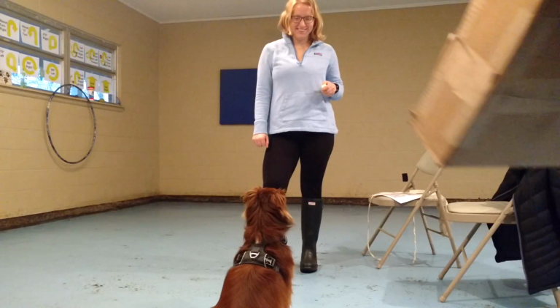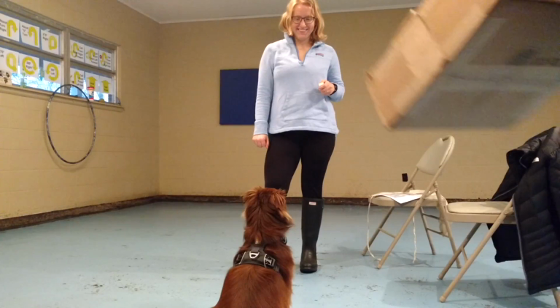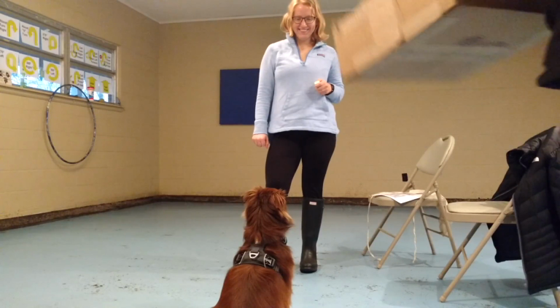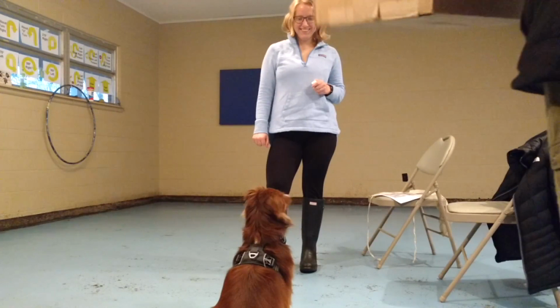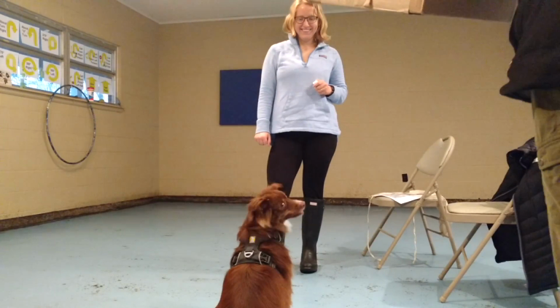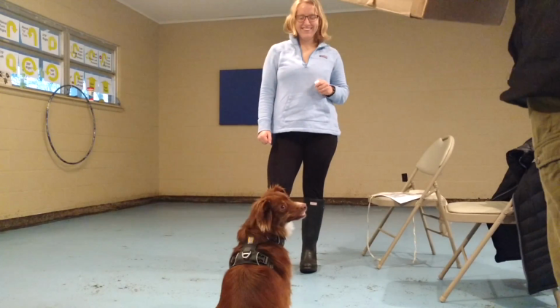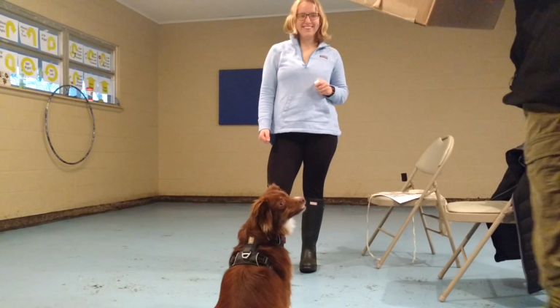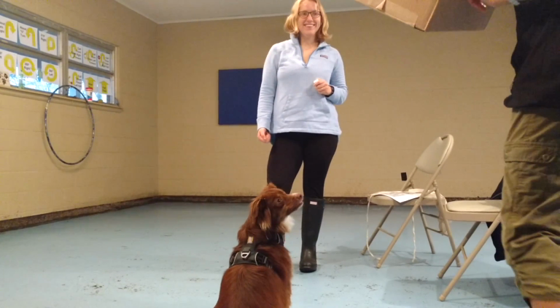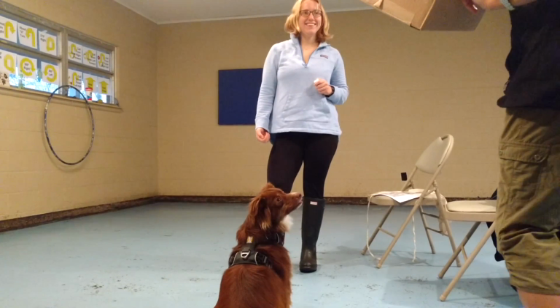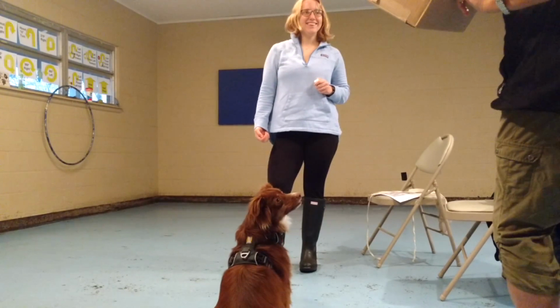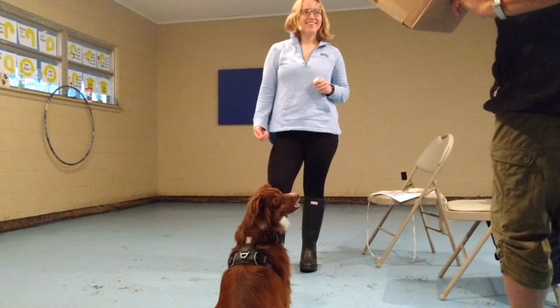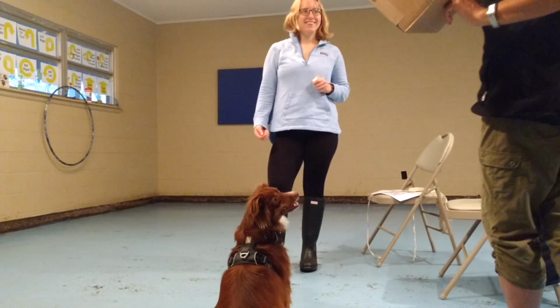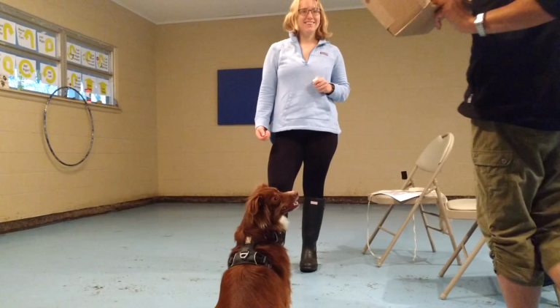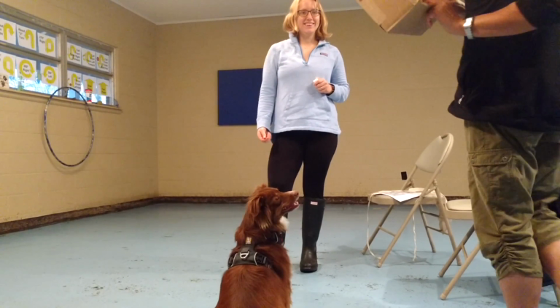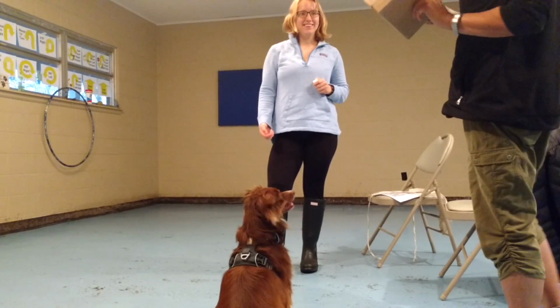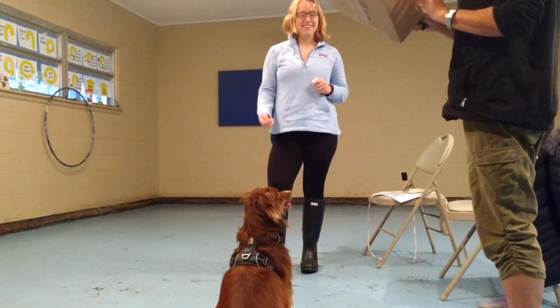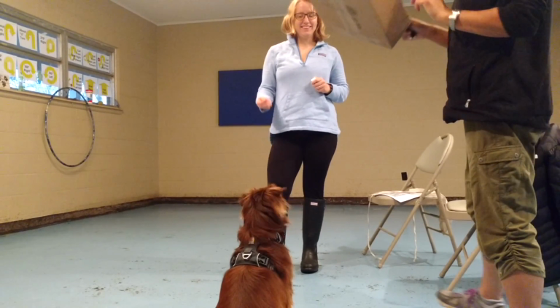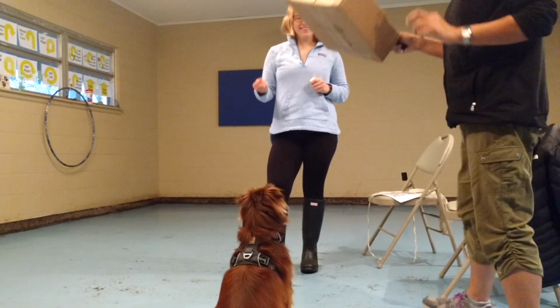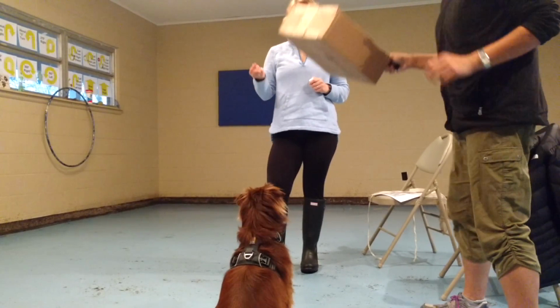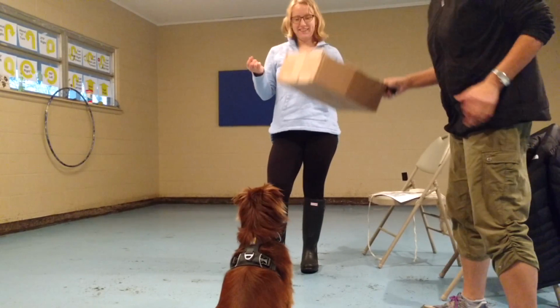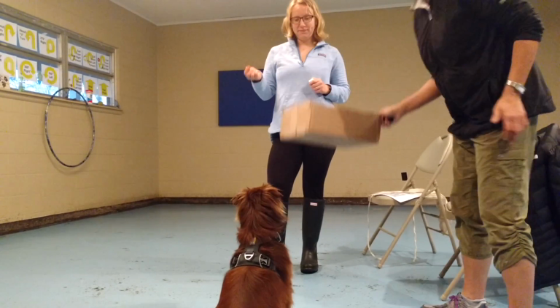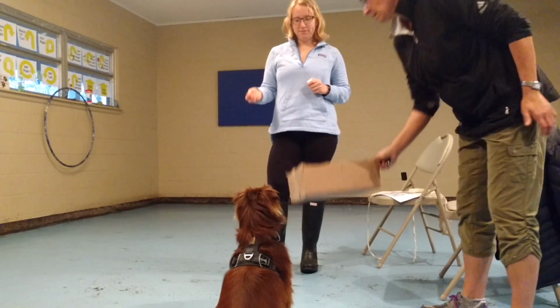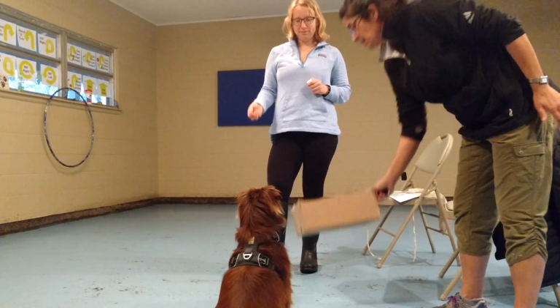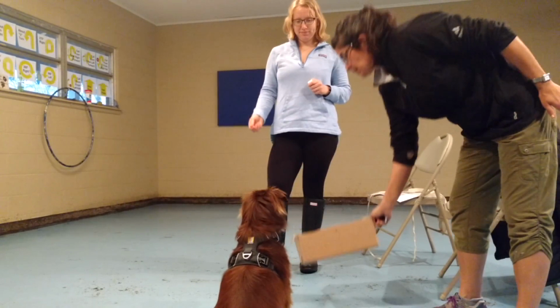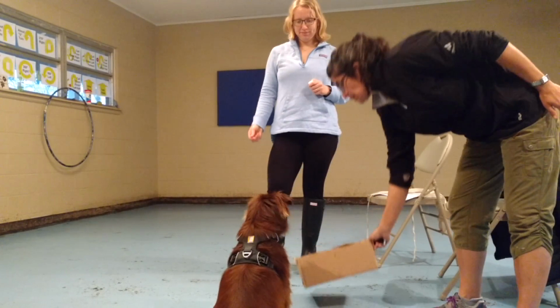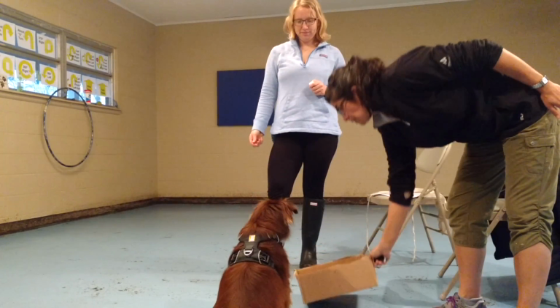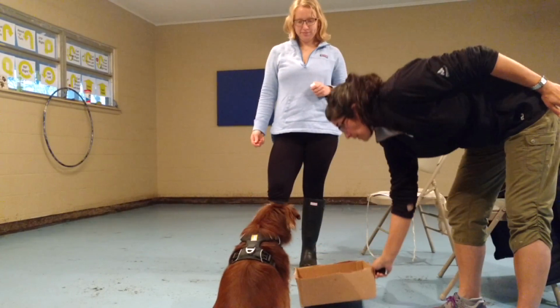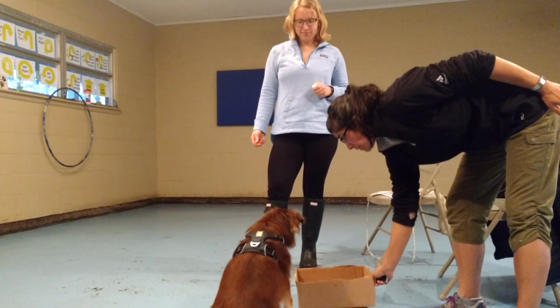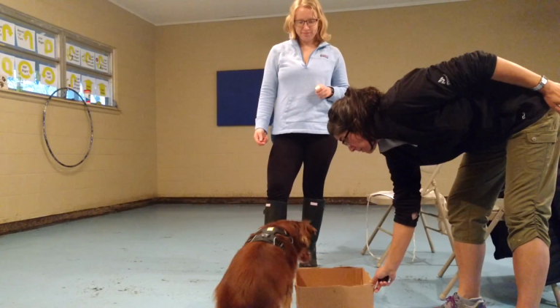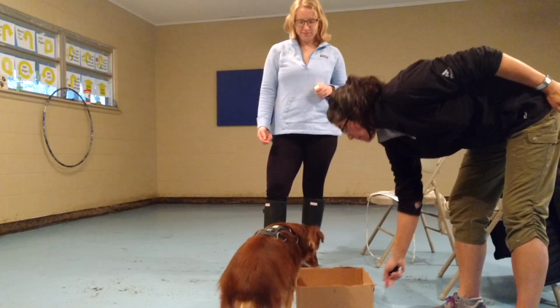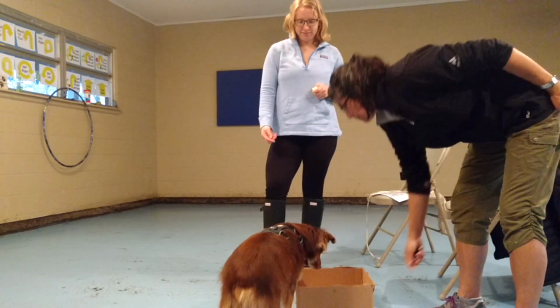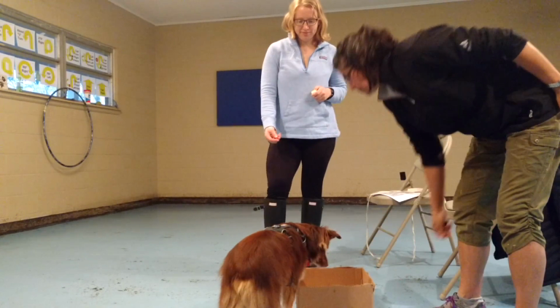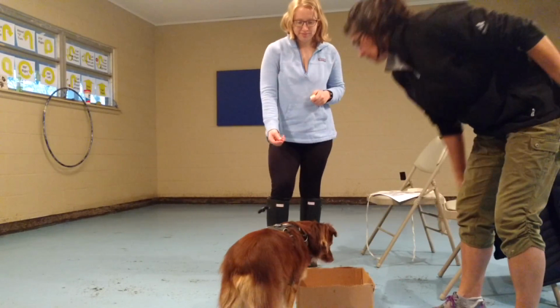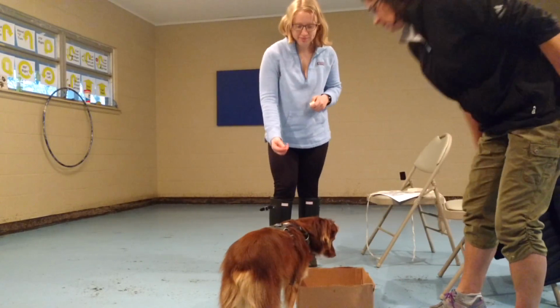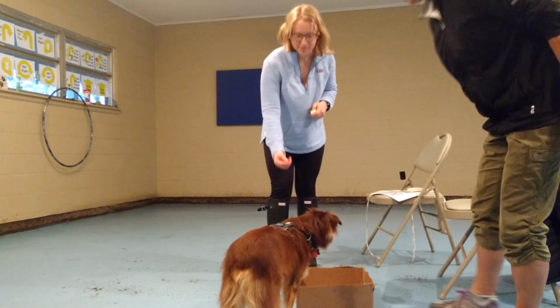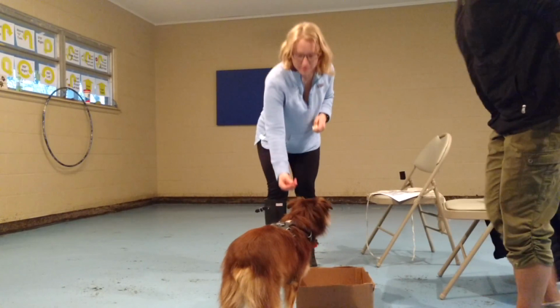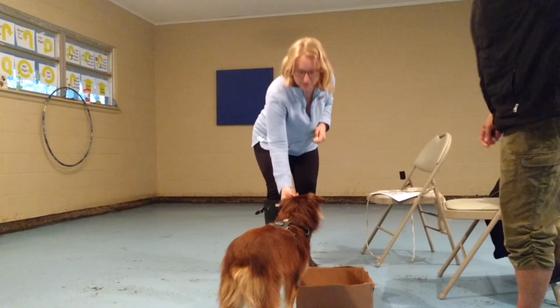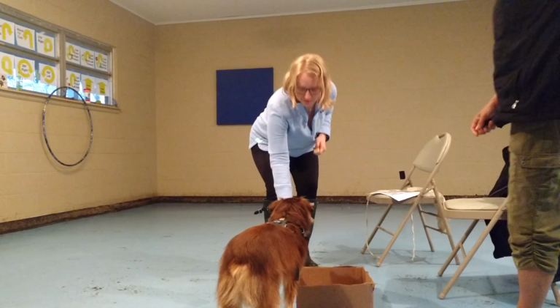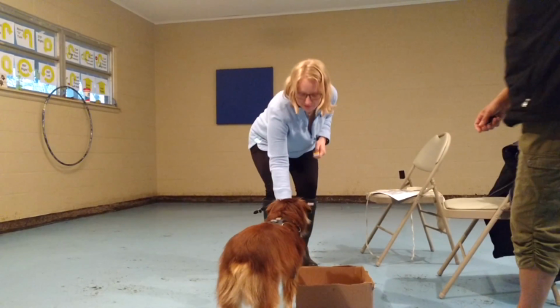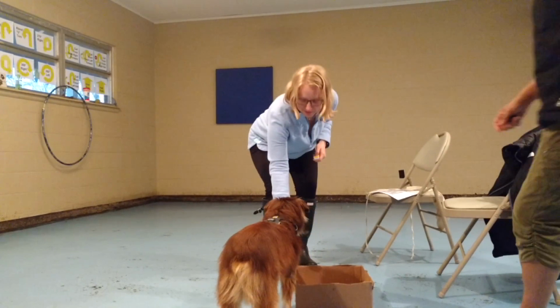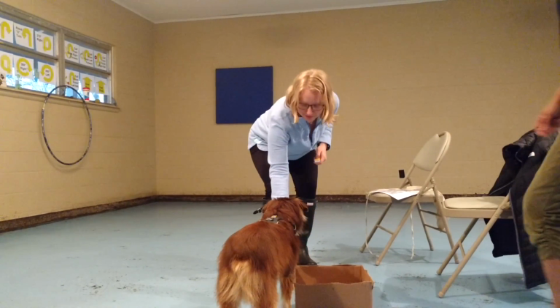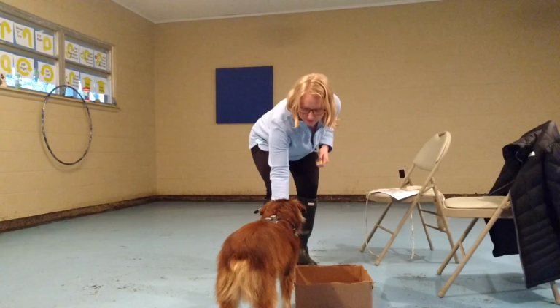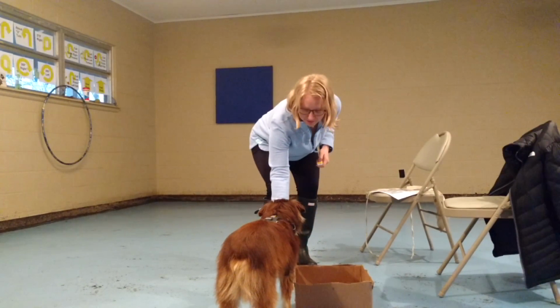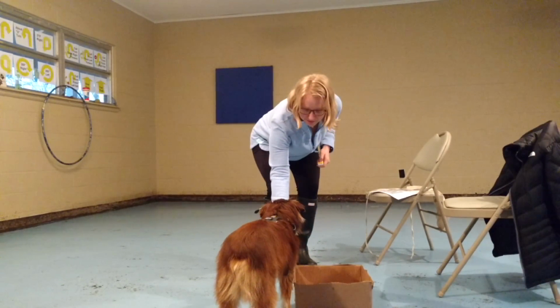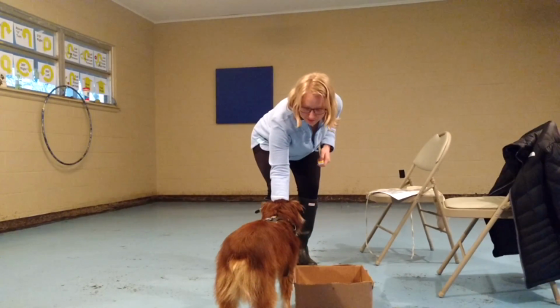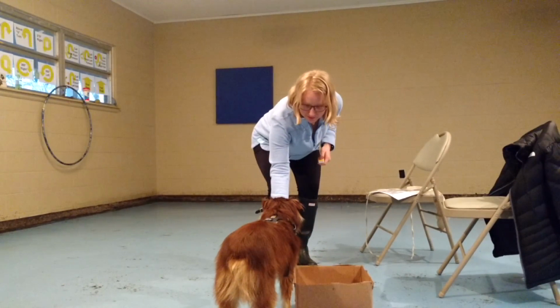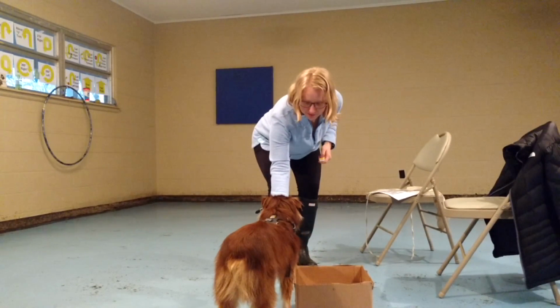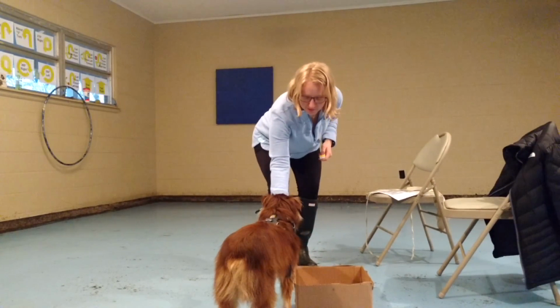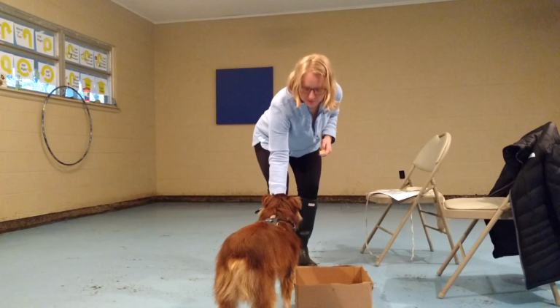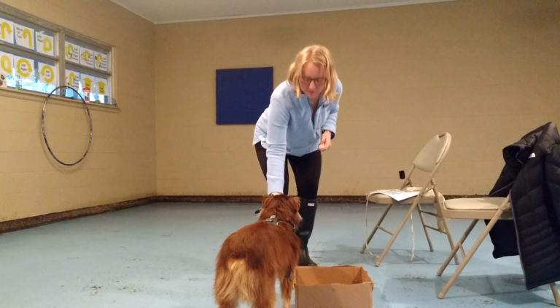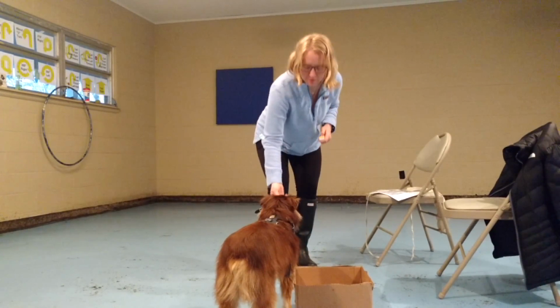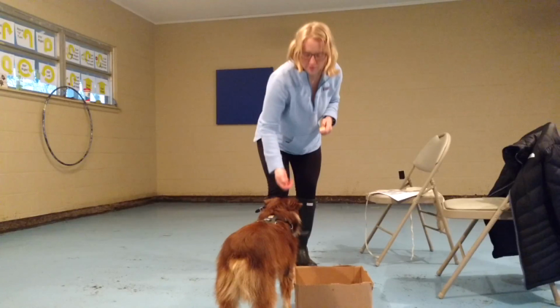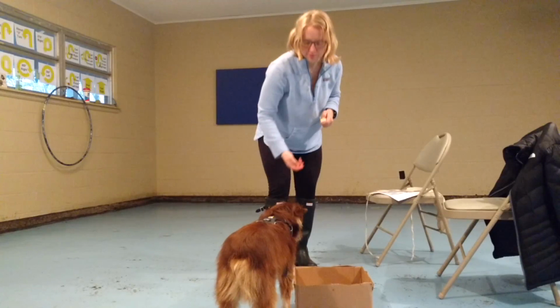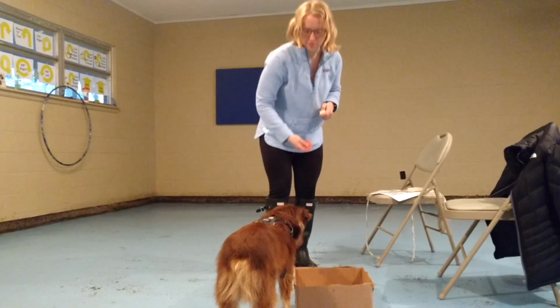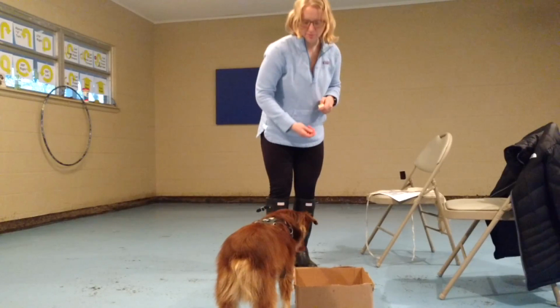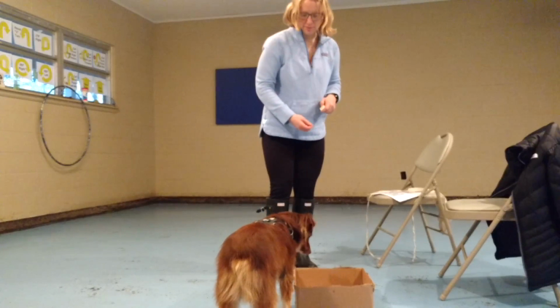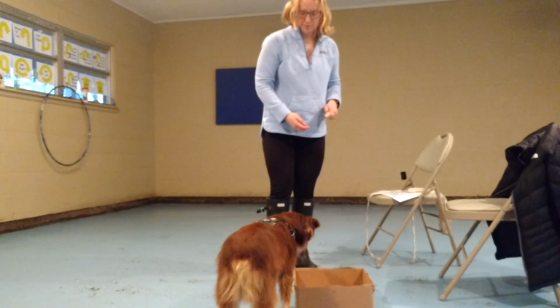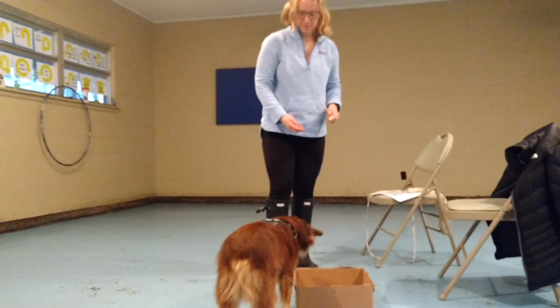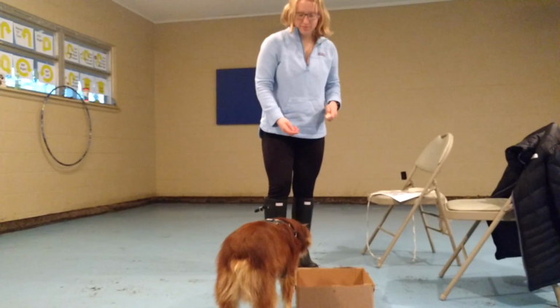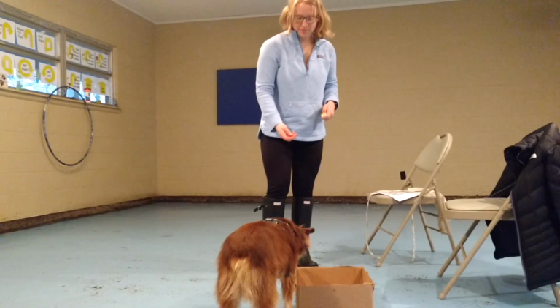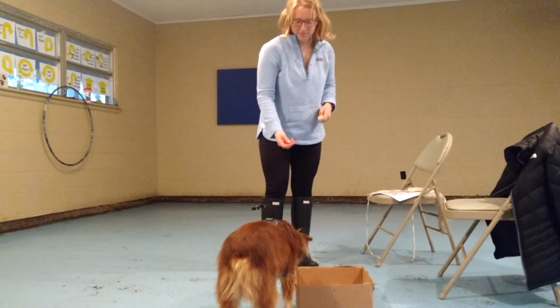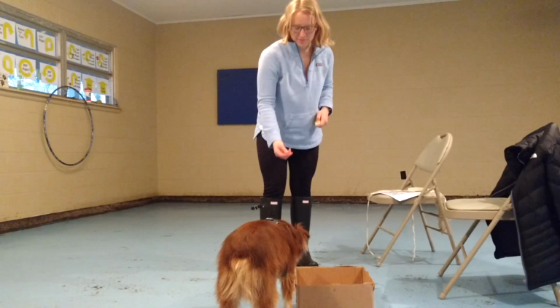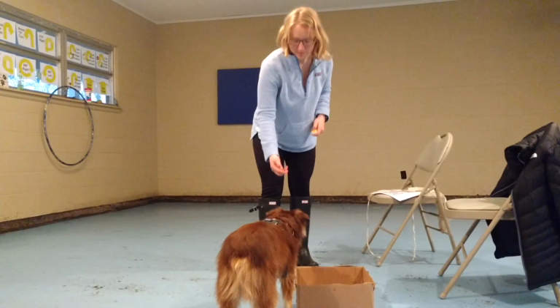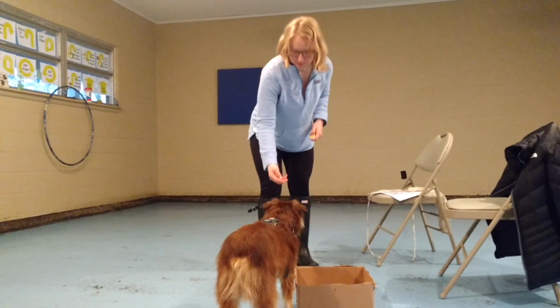Ready? Did you just put her as ready? Yep. Good. Ready? Beautiful.